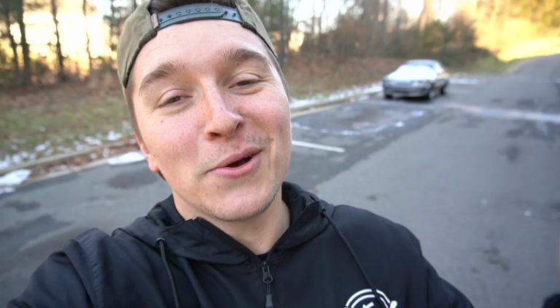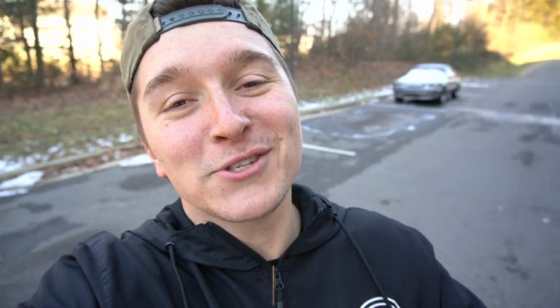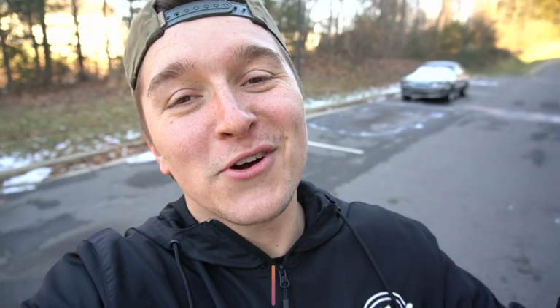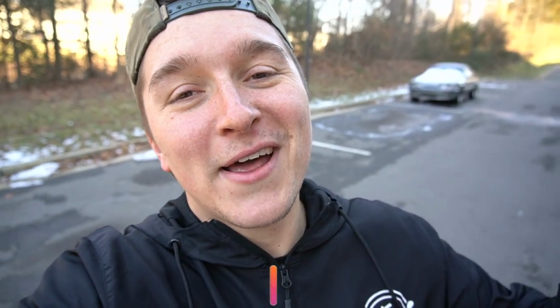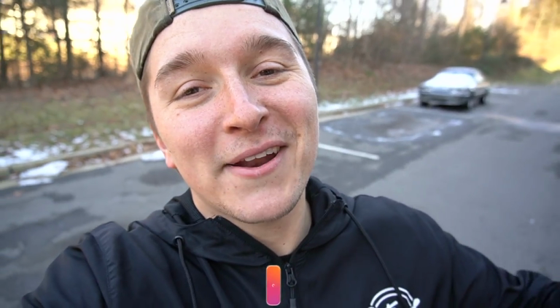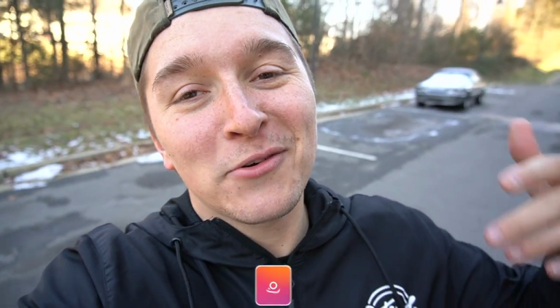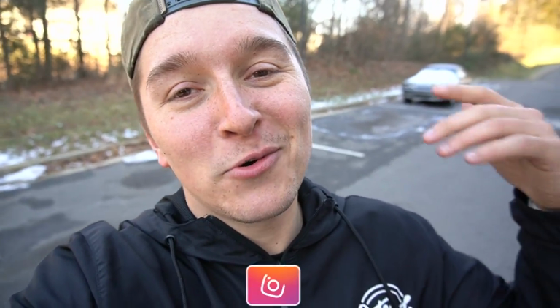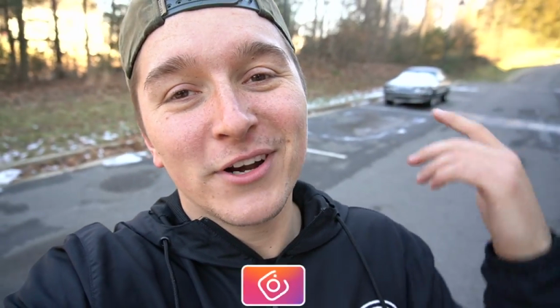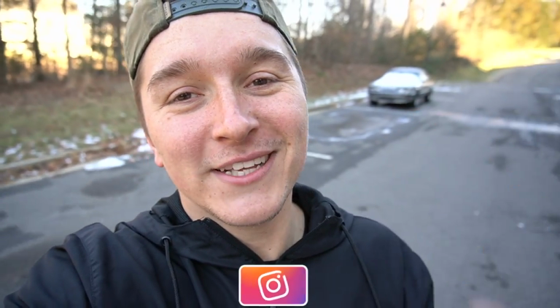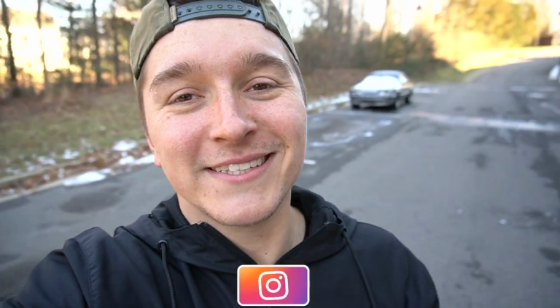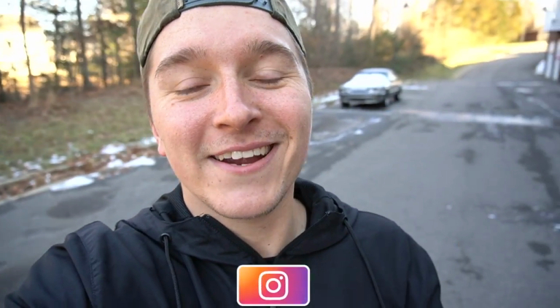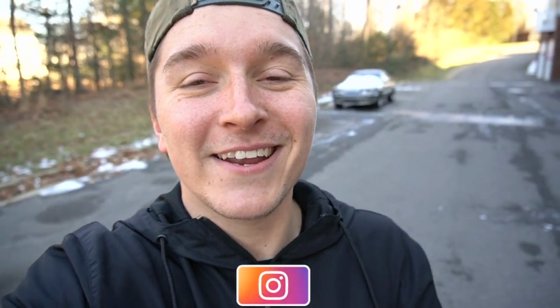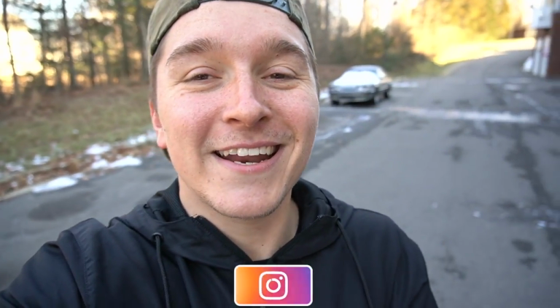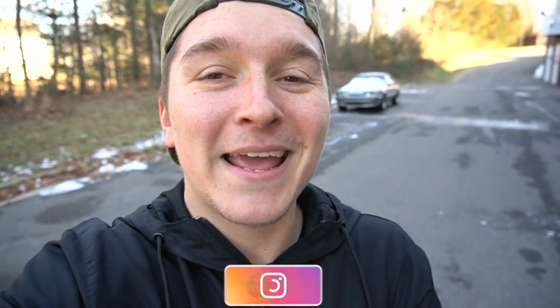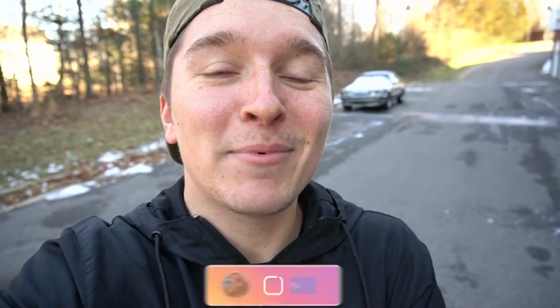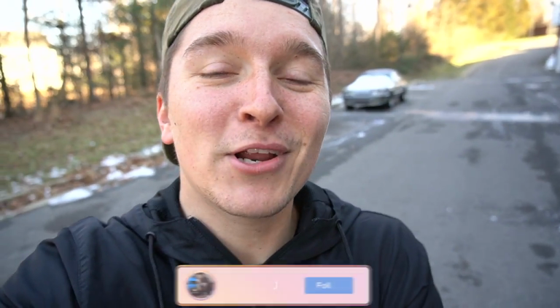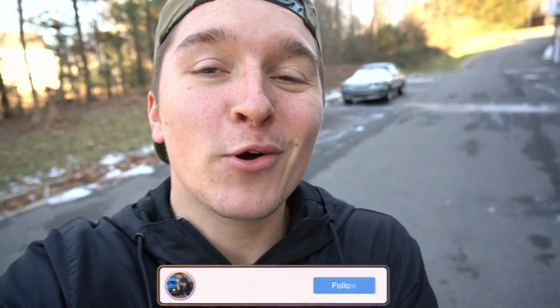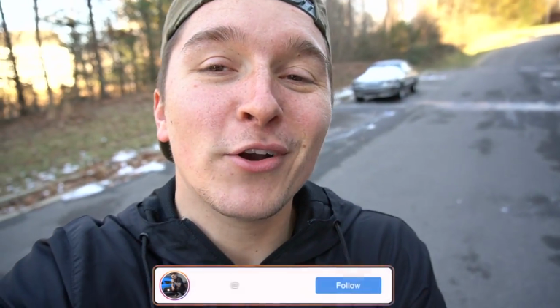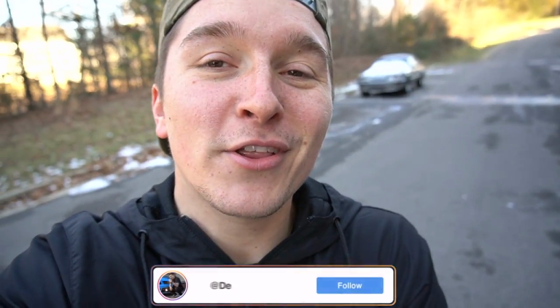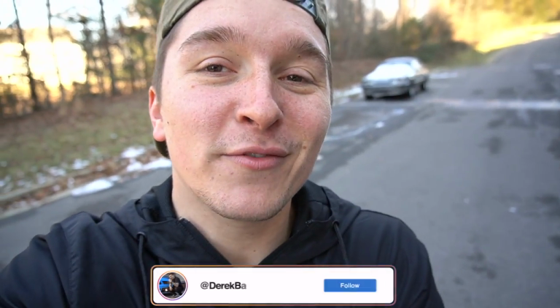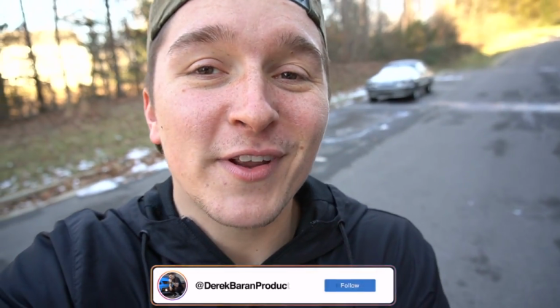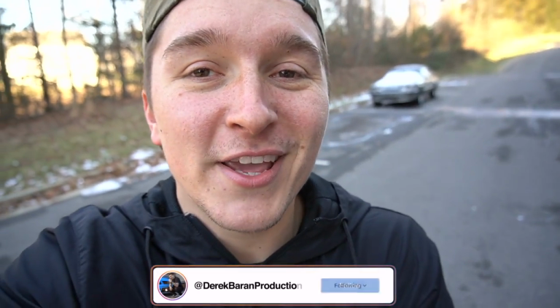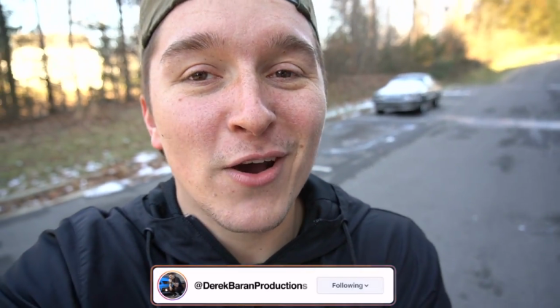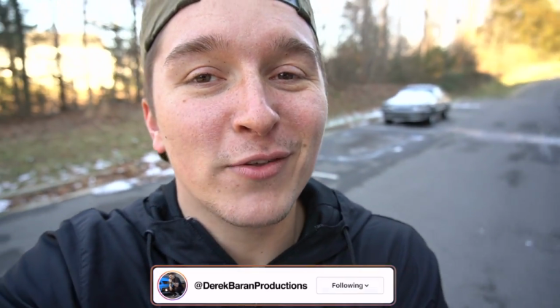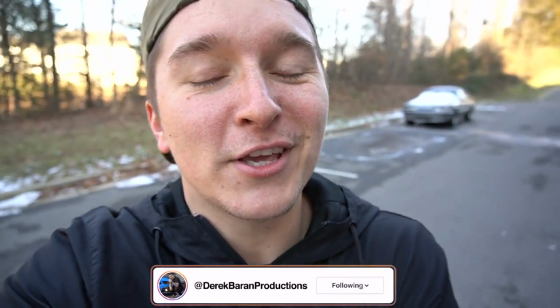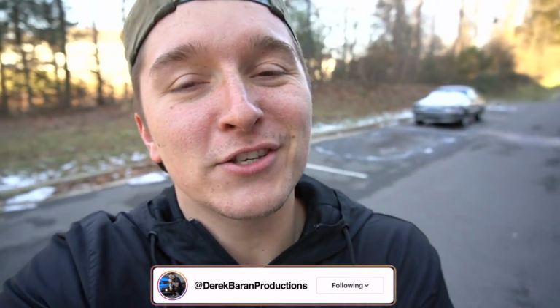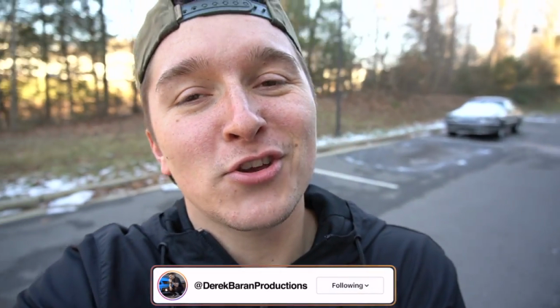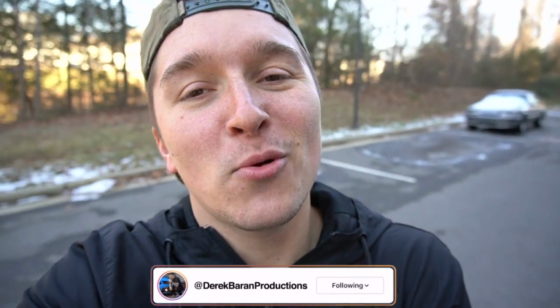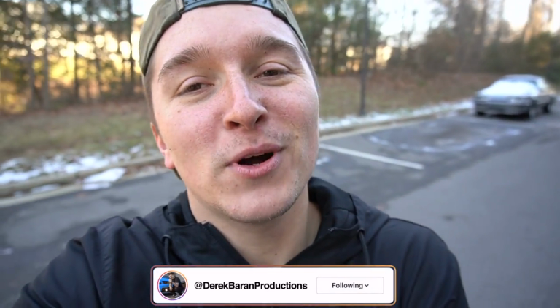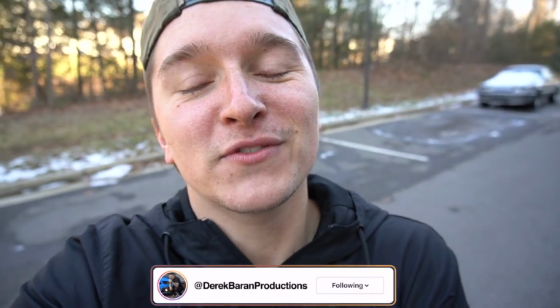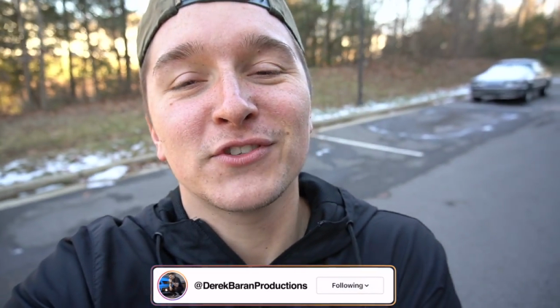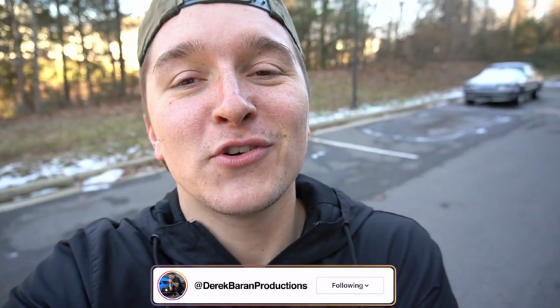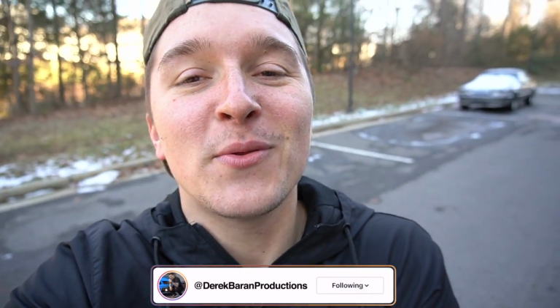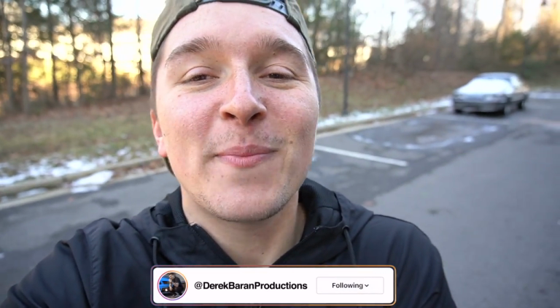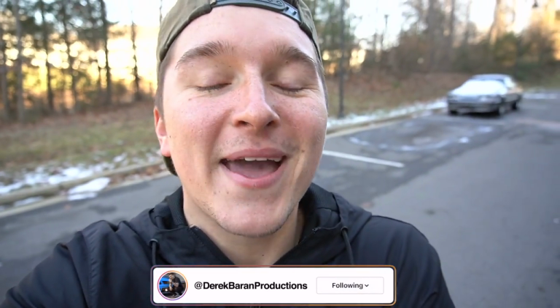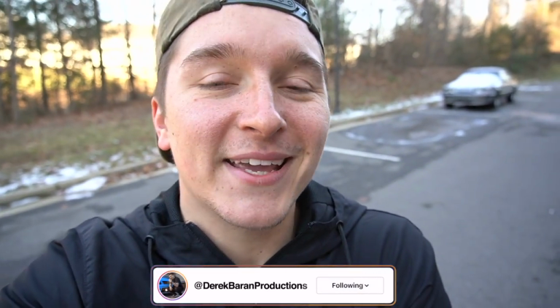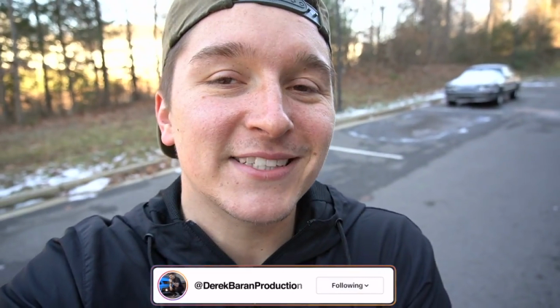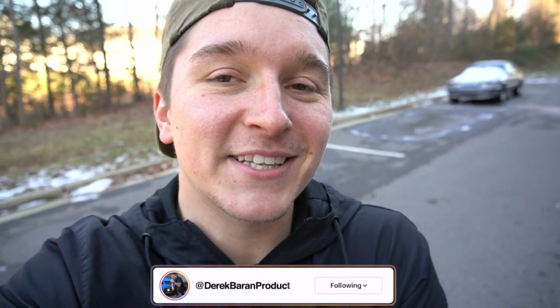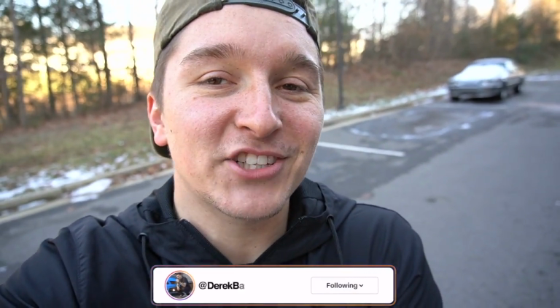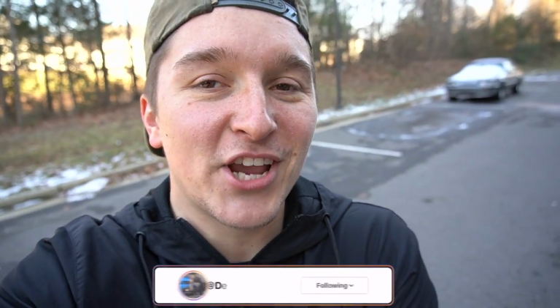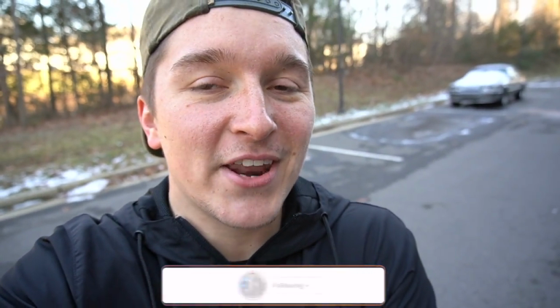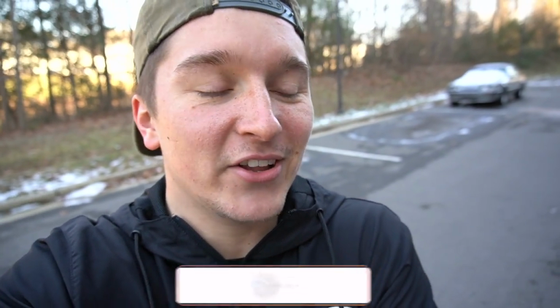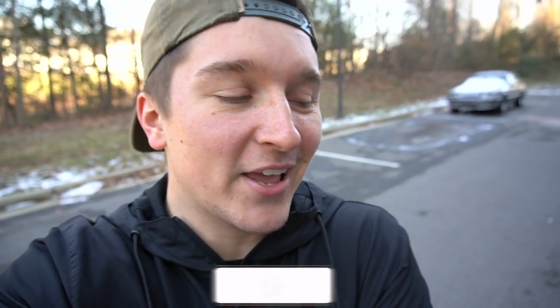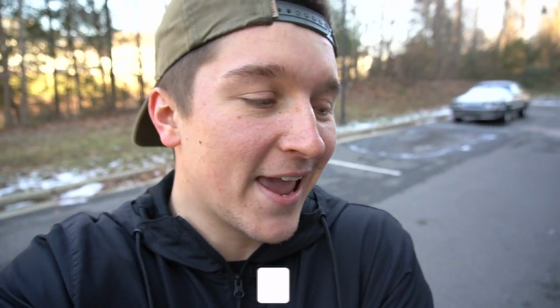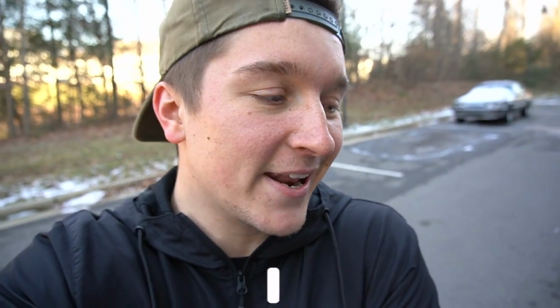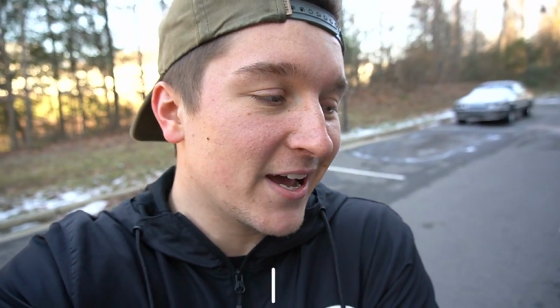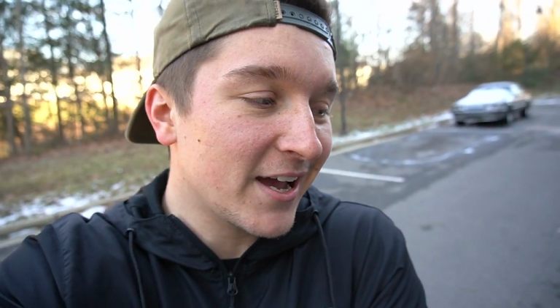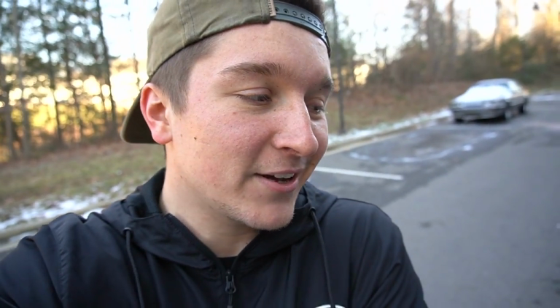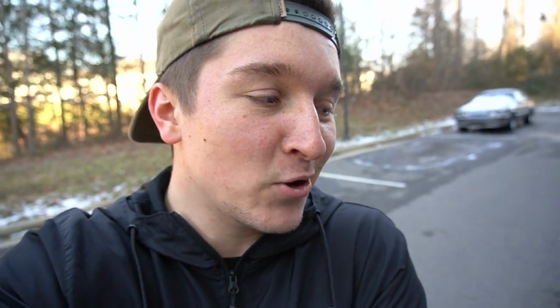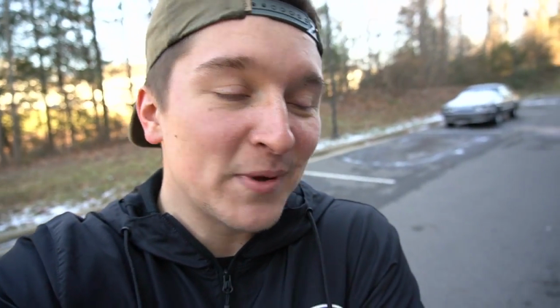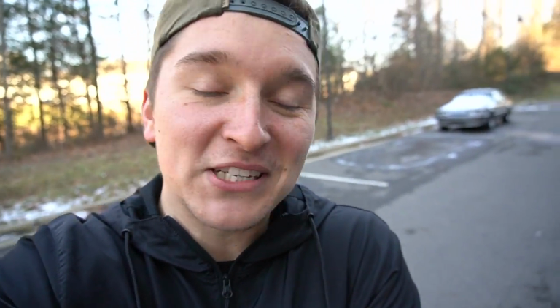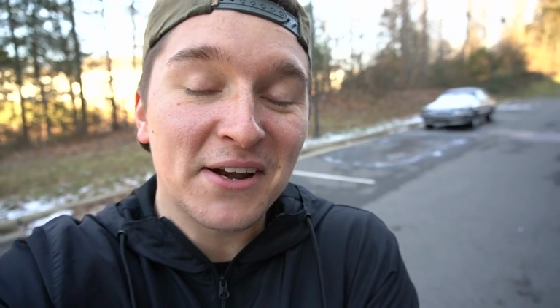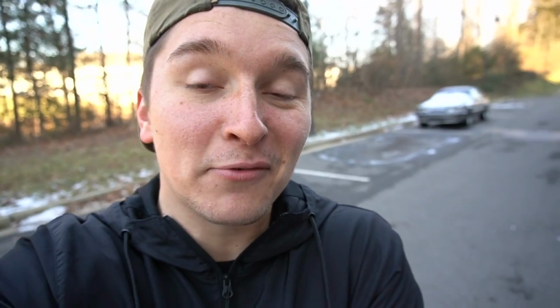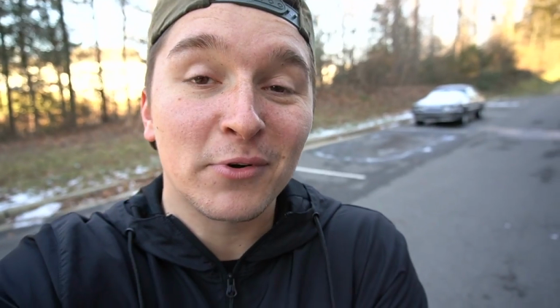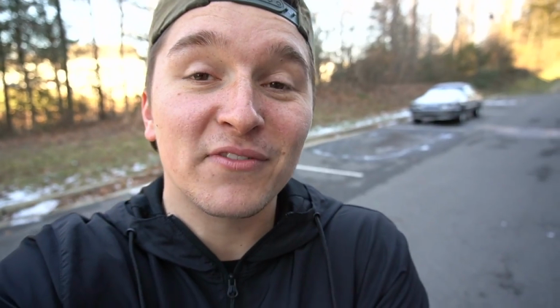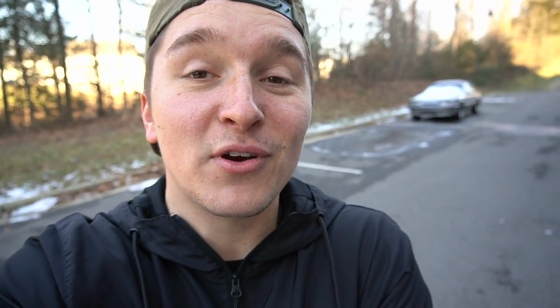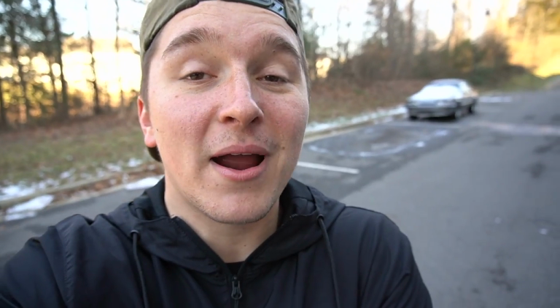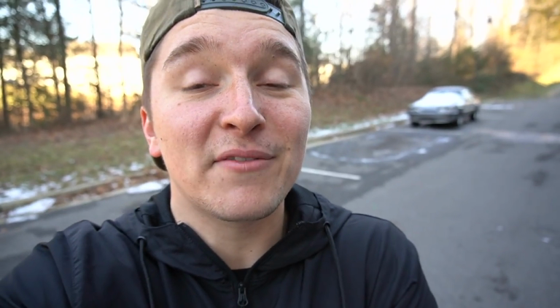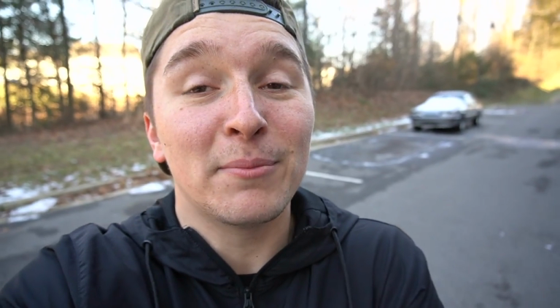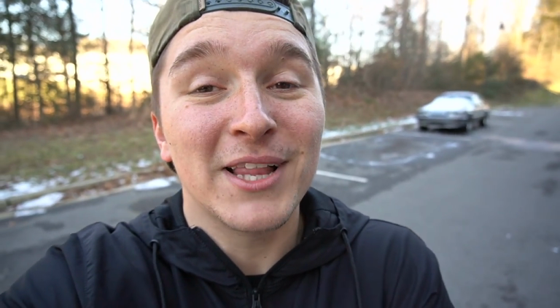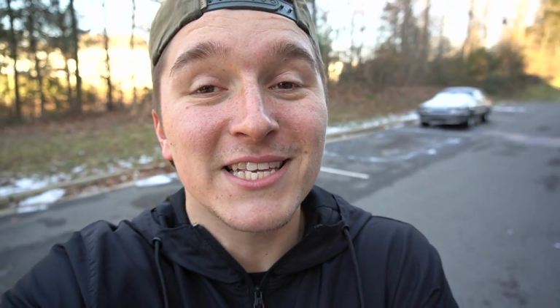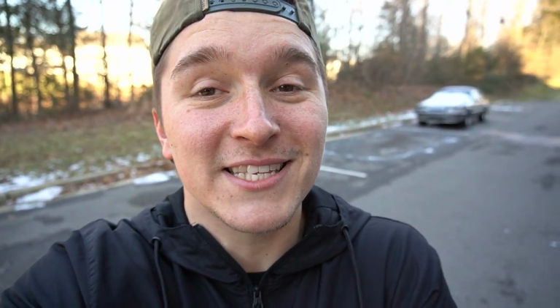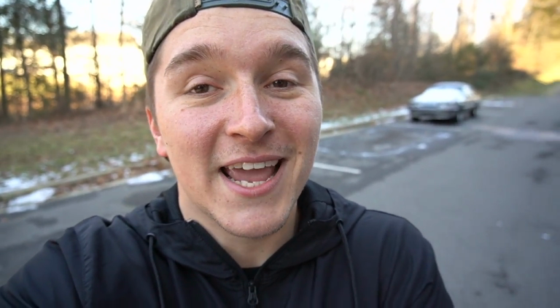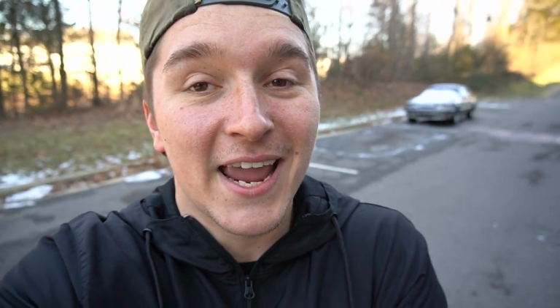Yo, what's going on everyone? Derek here today bringing you all another video. Thank you so much for tuning back into the channel and I hope each and every one of you are having a blessed day.